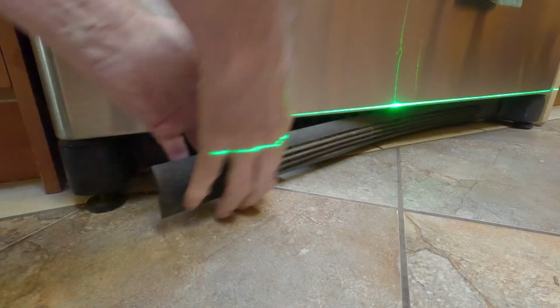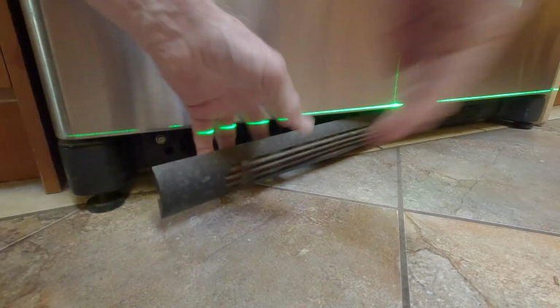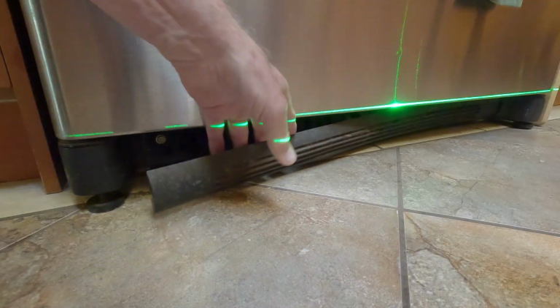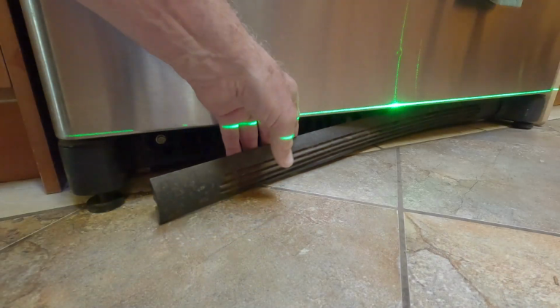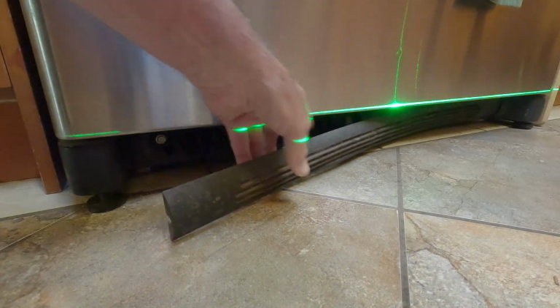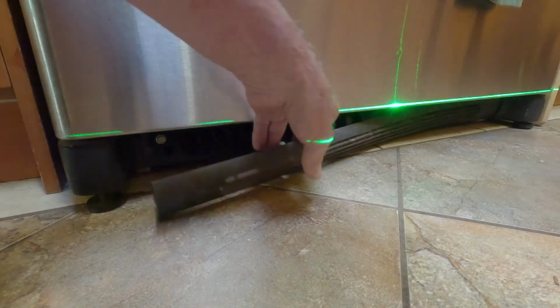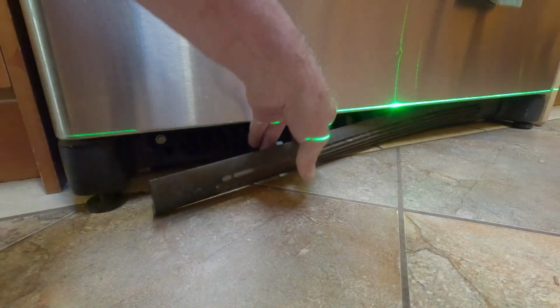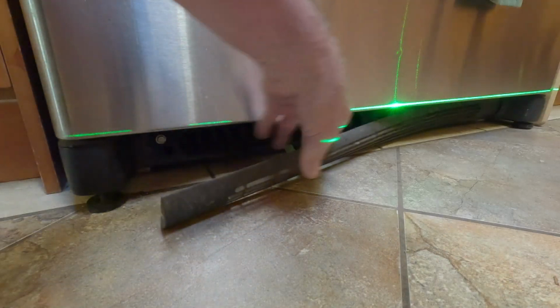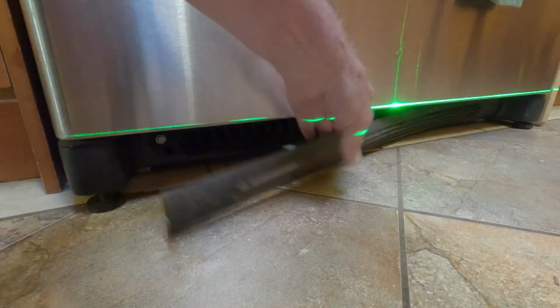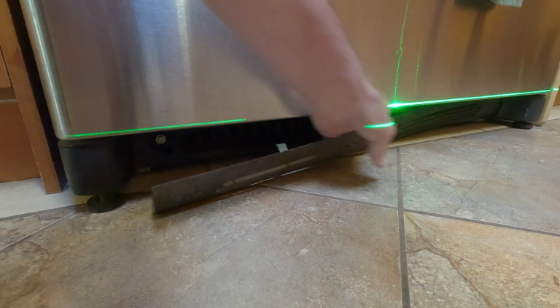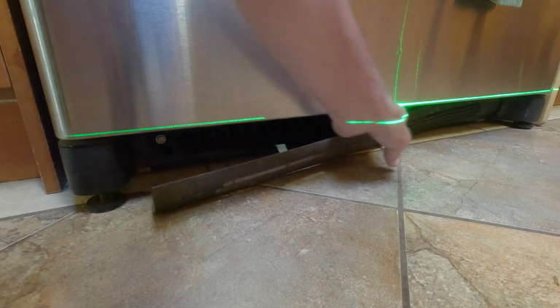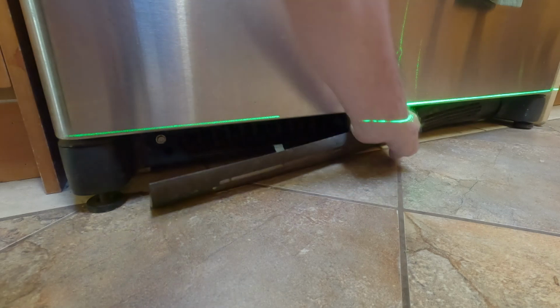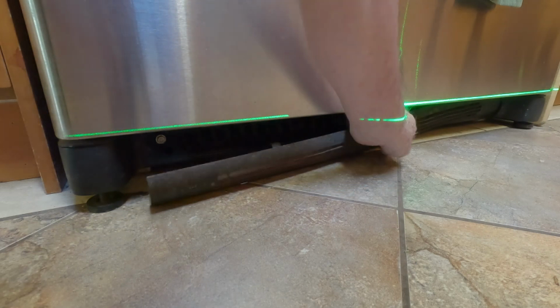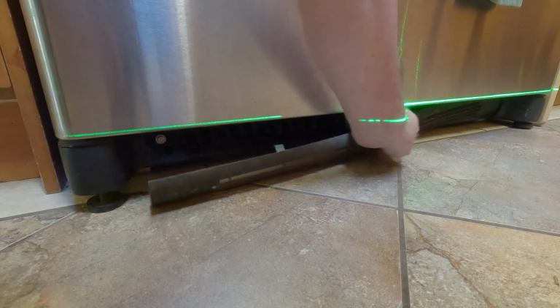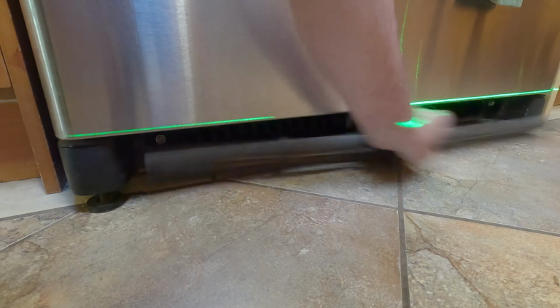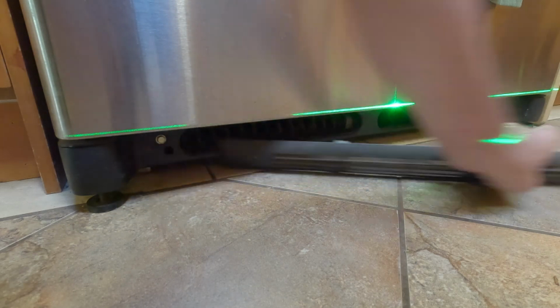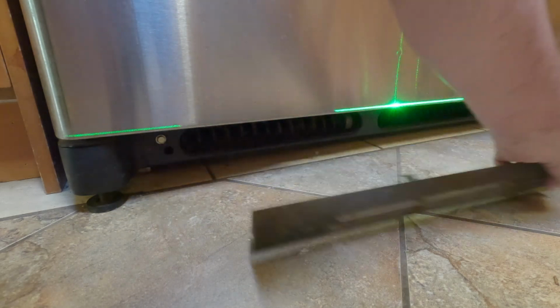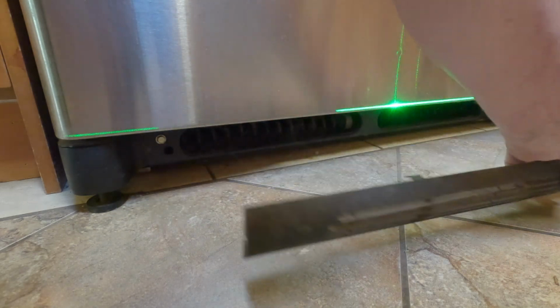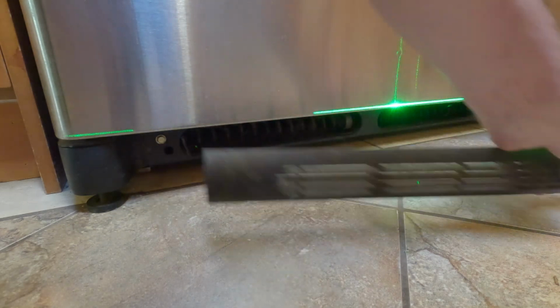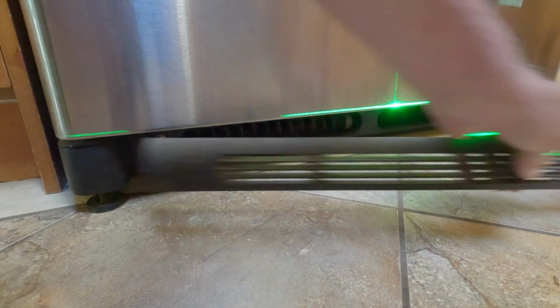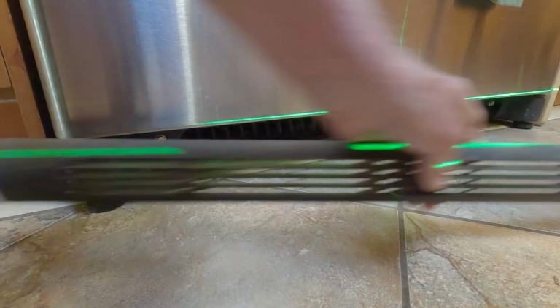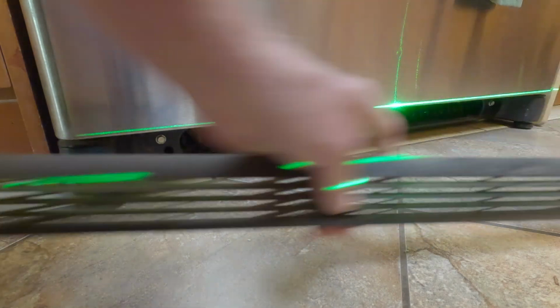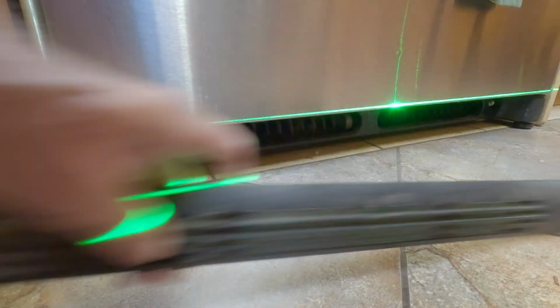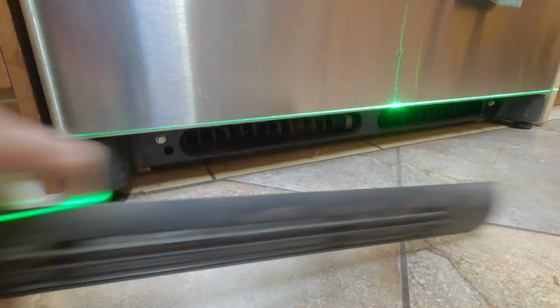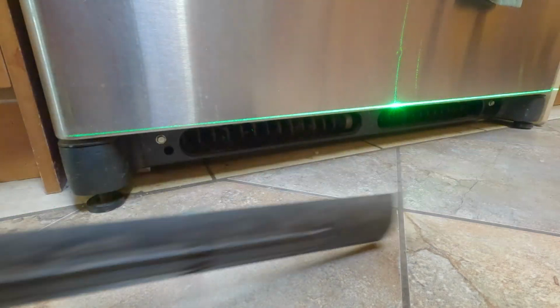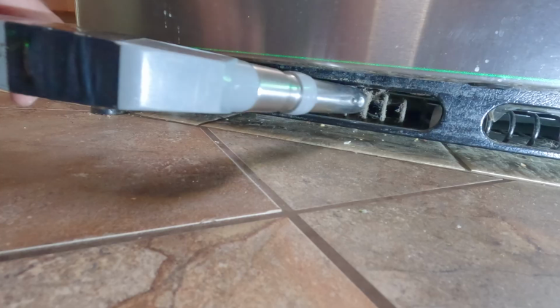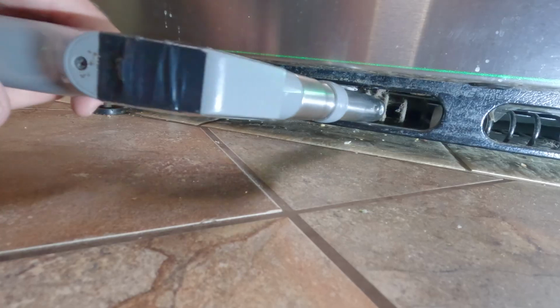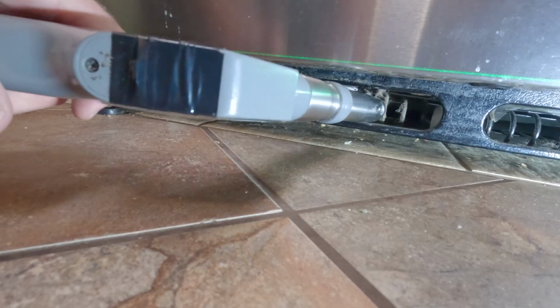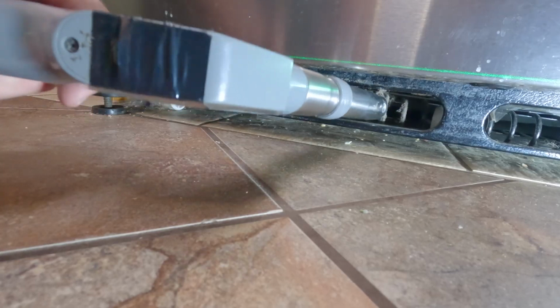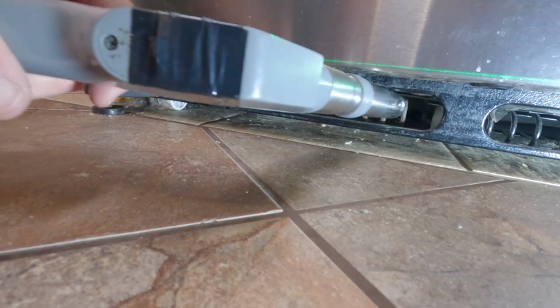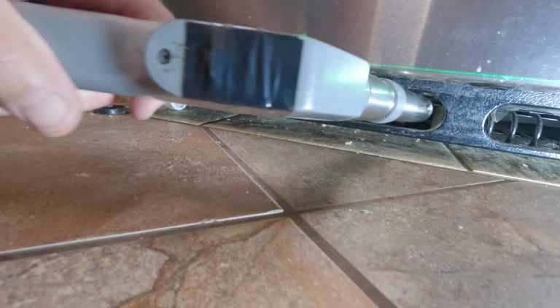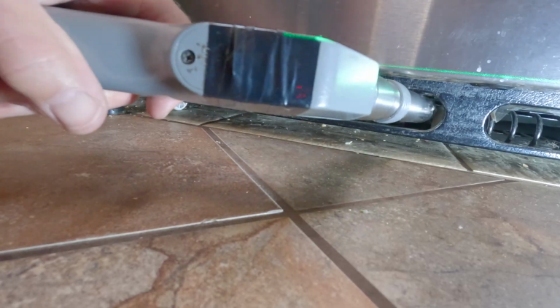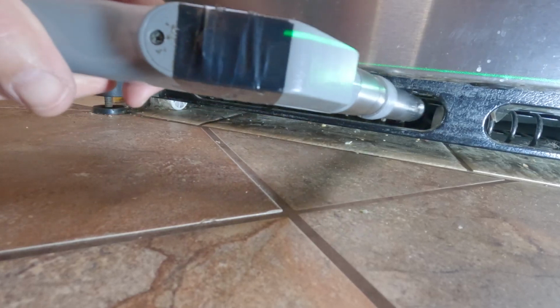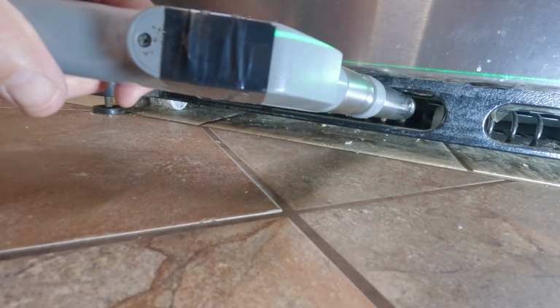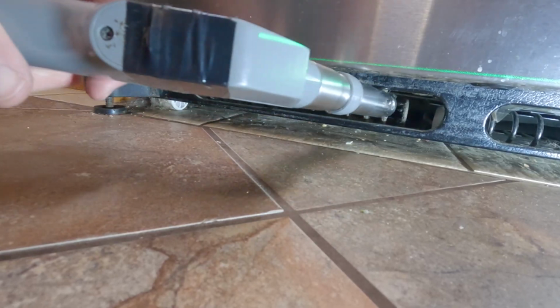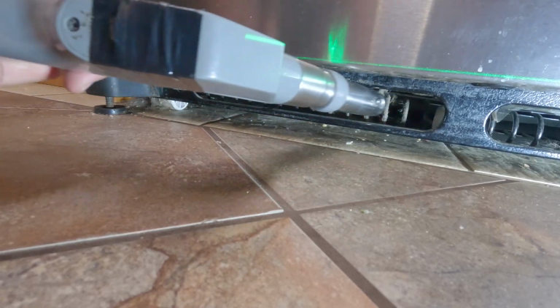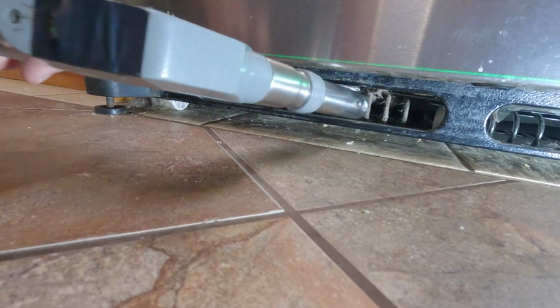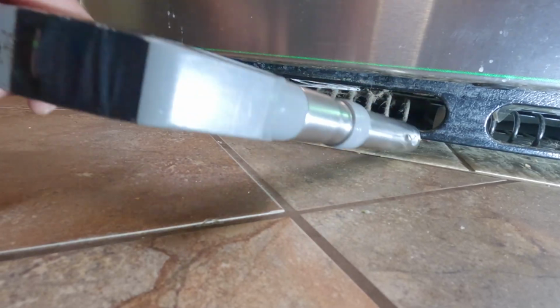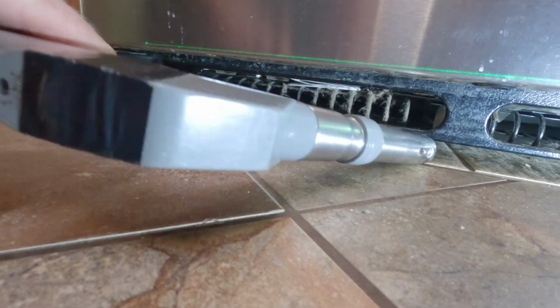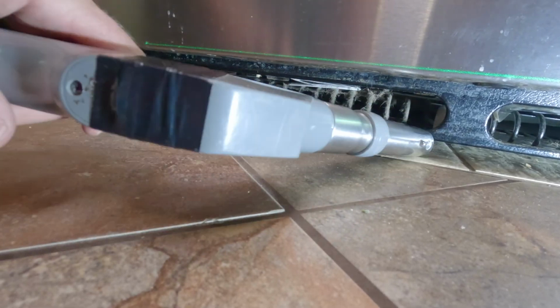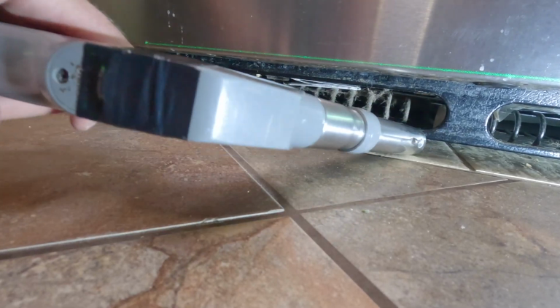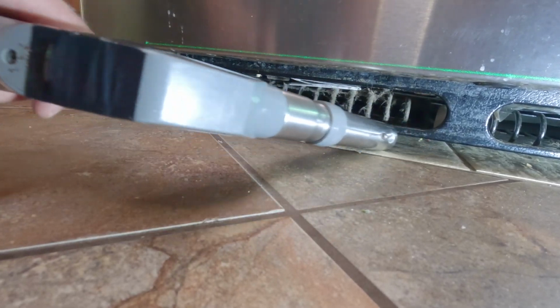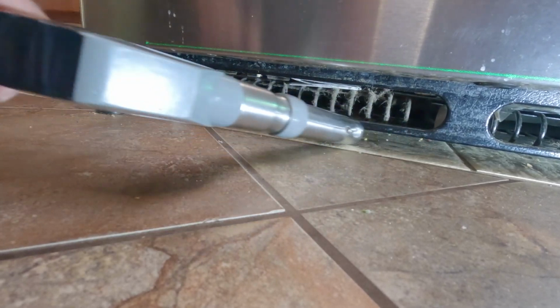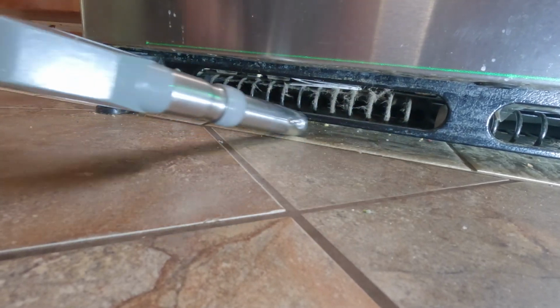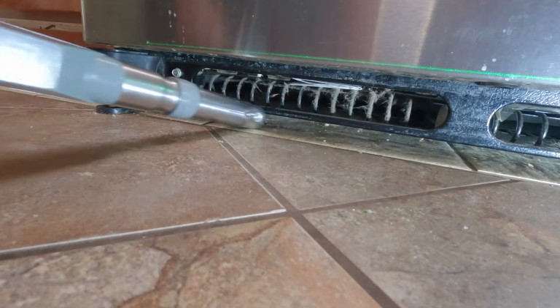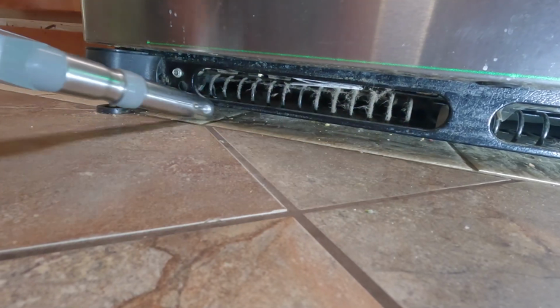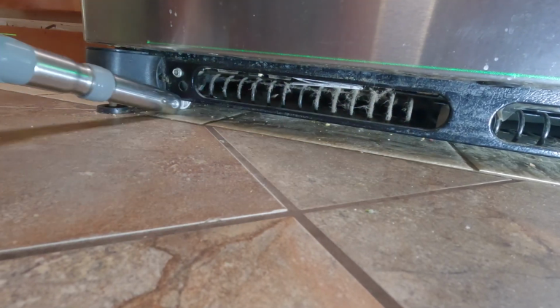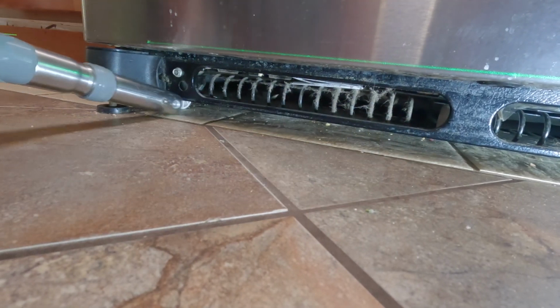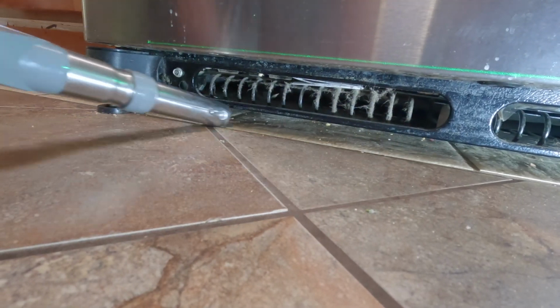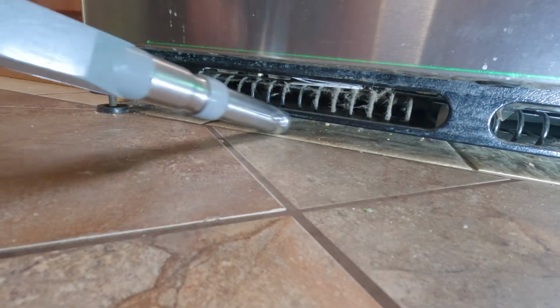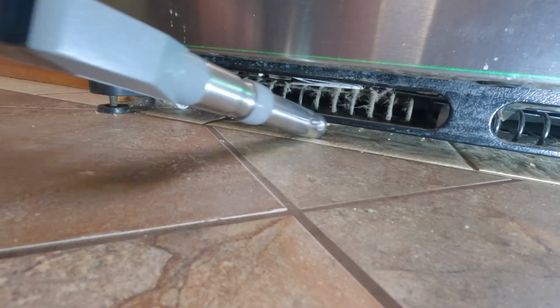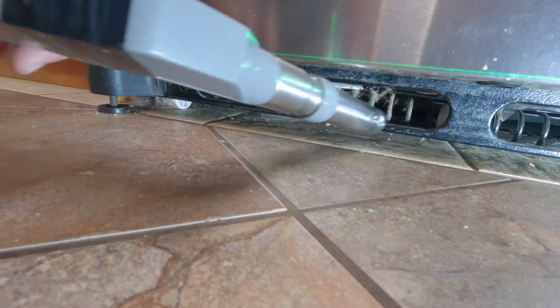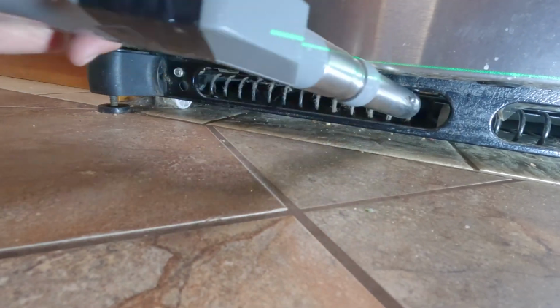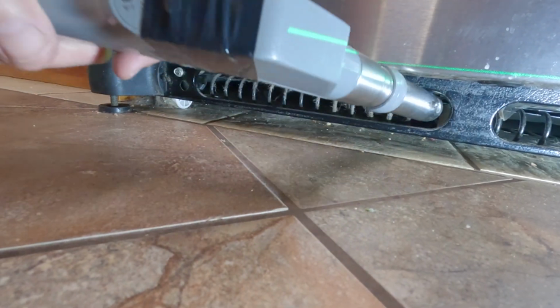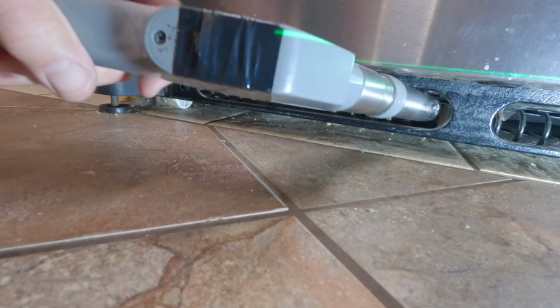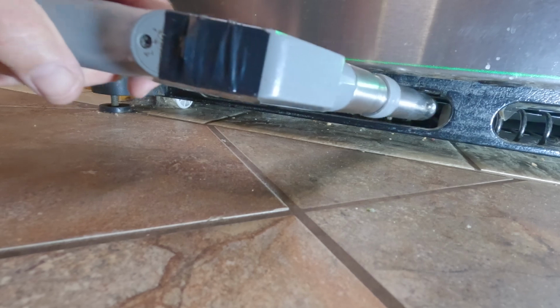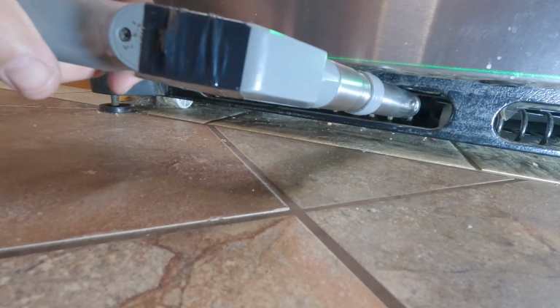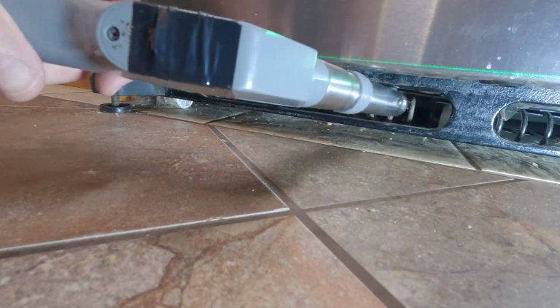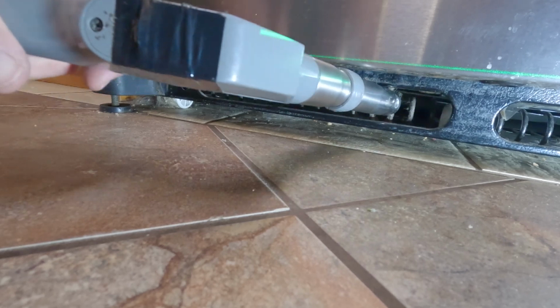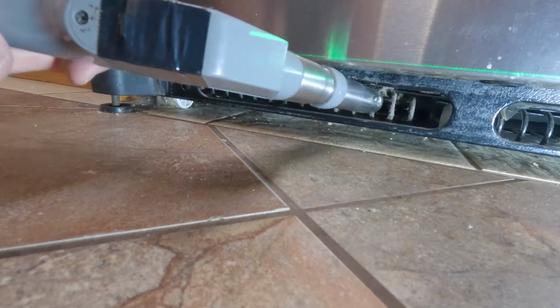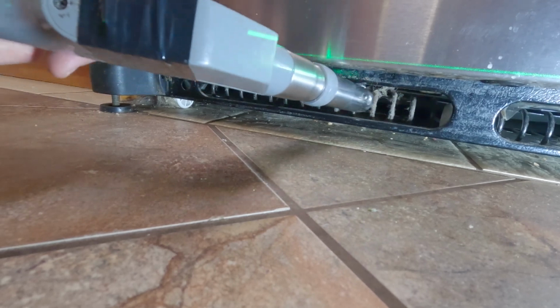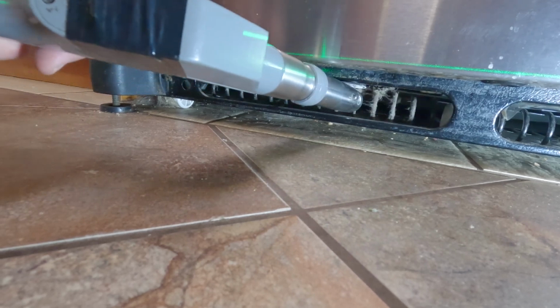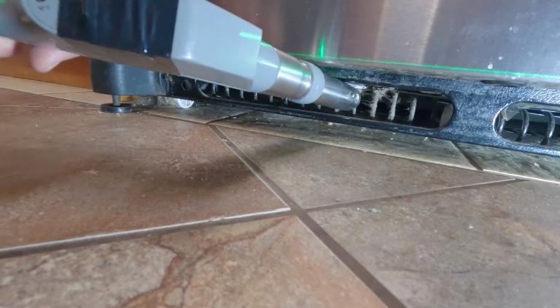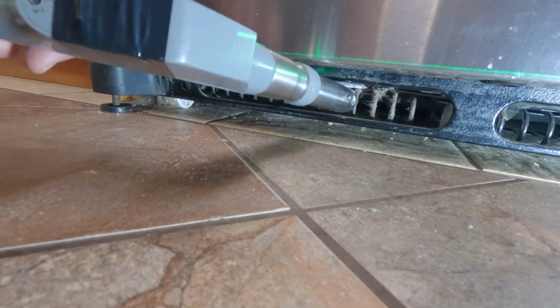The first step is to remove the plastic grill and vacuum dust from the condenser coils. That effort in itself can dramatically improve energy cost.